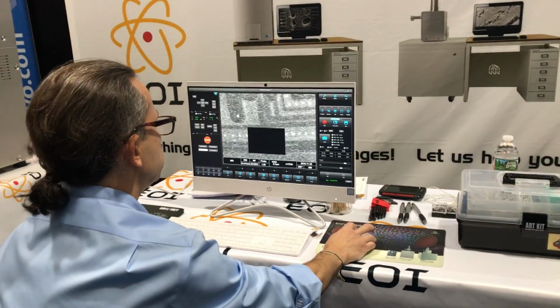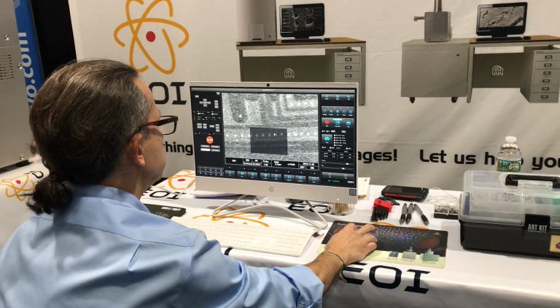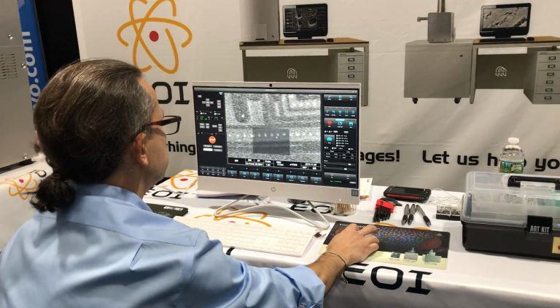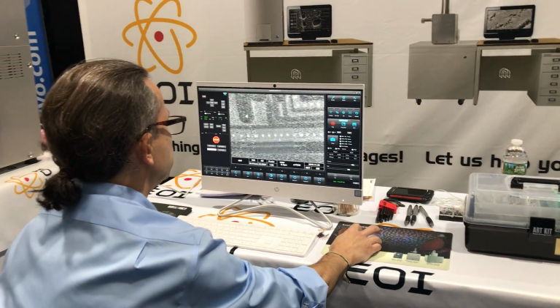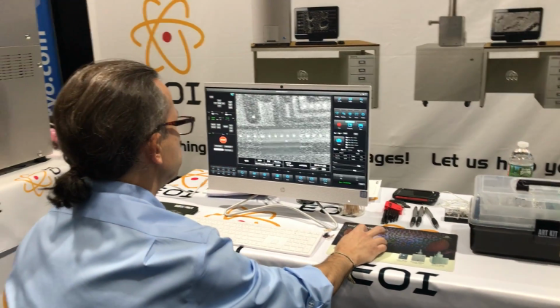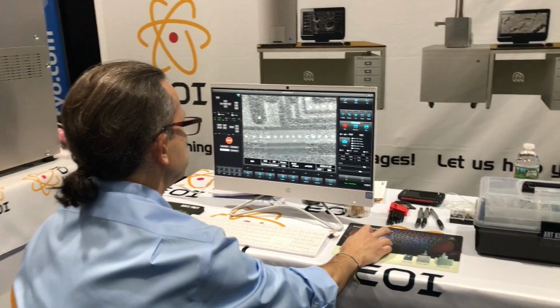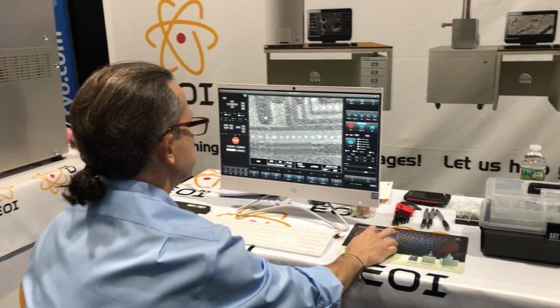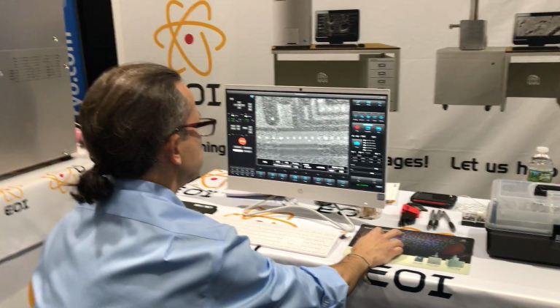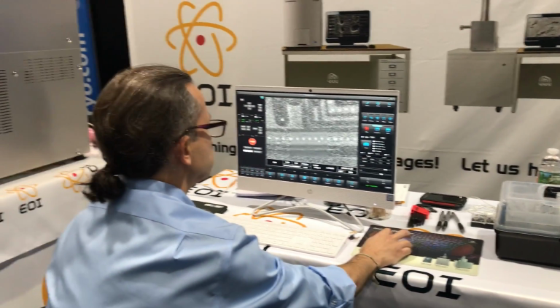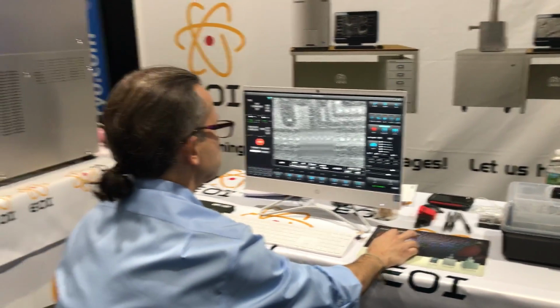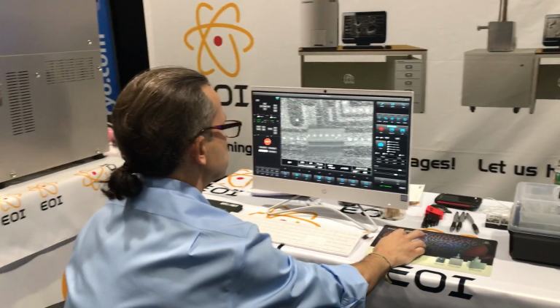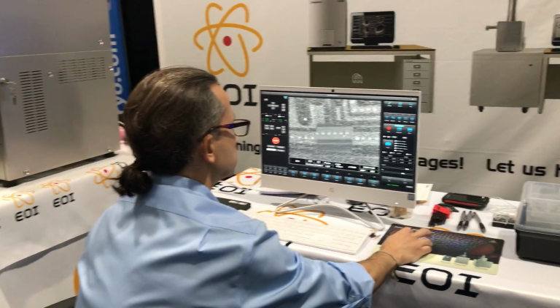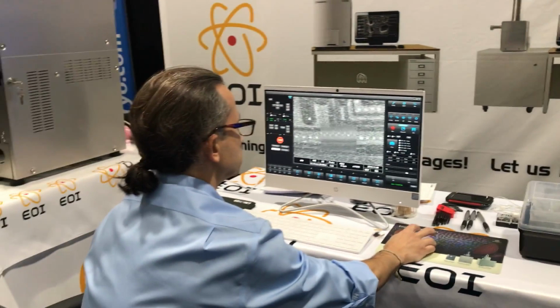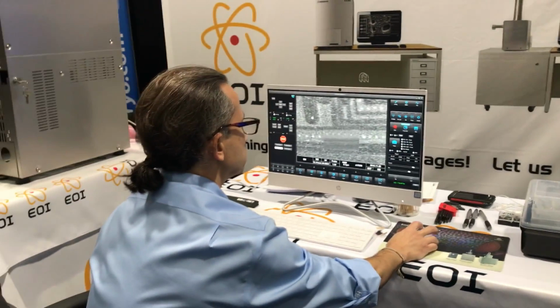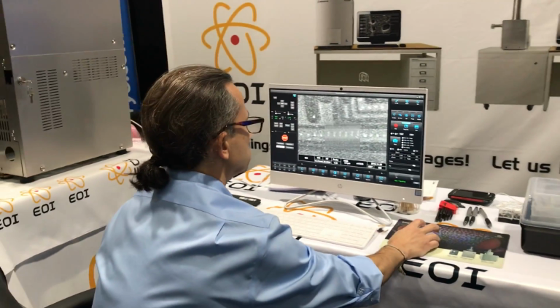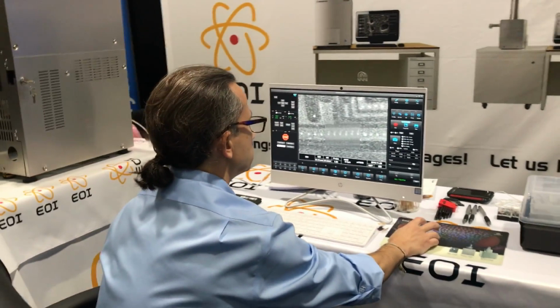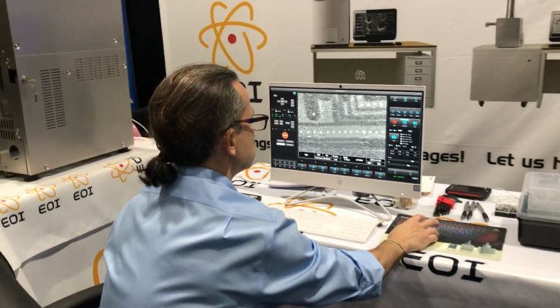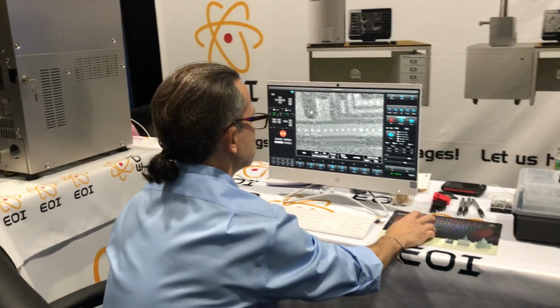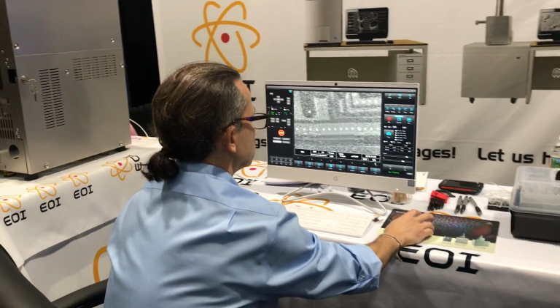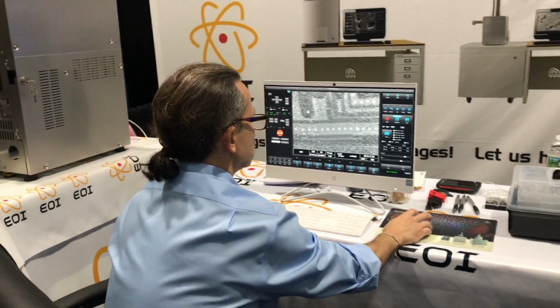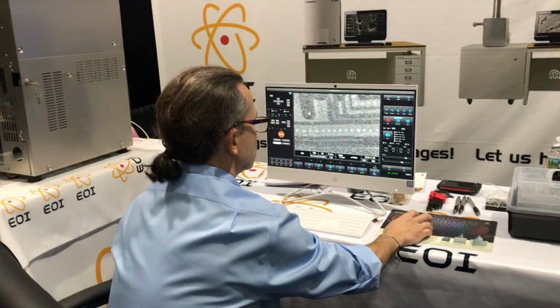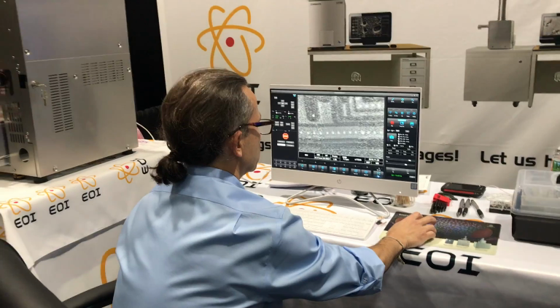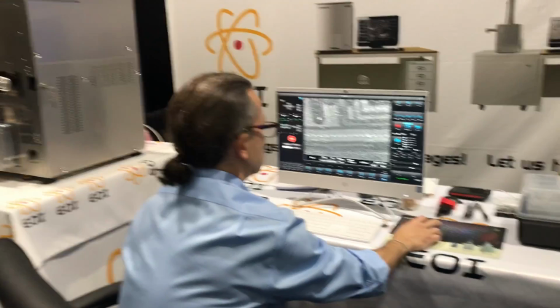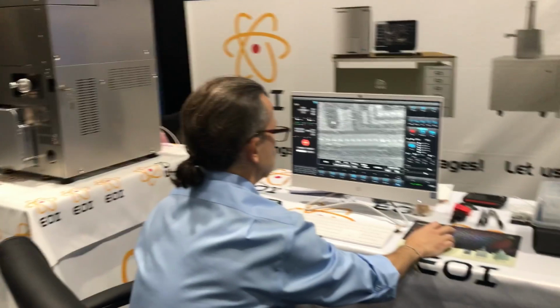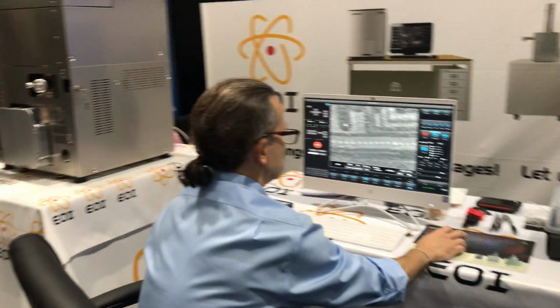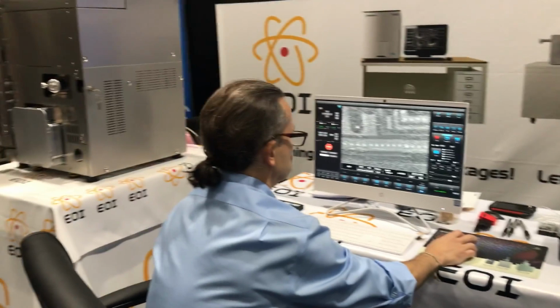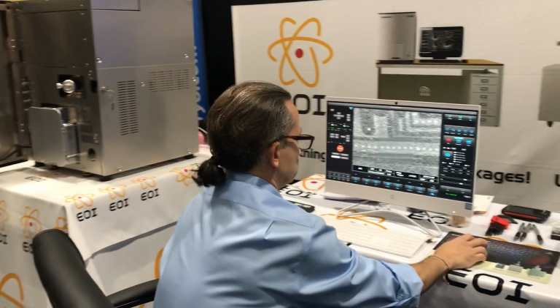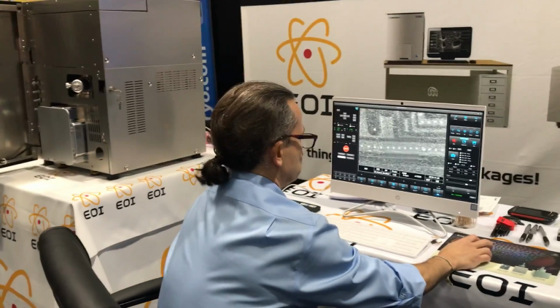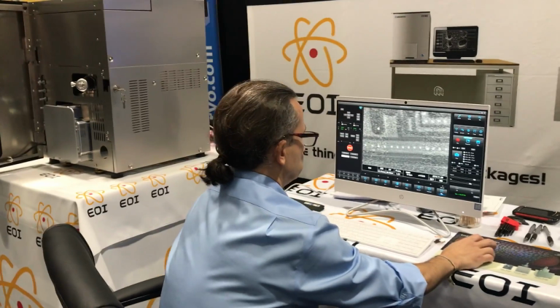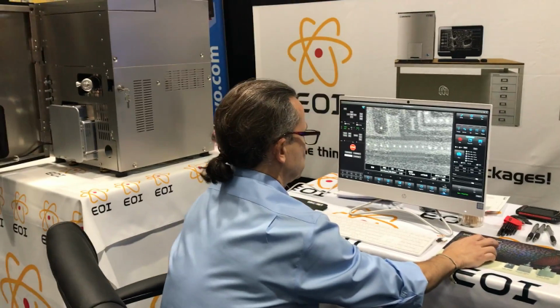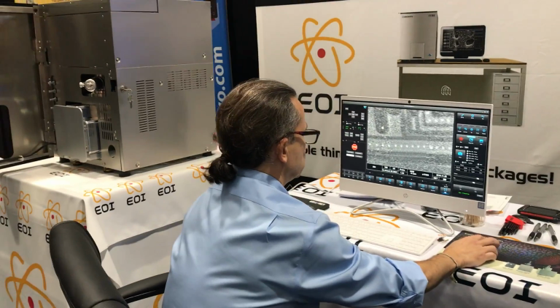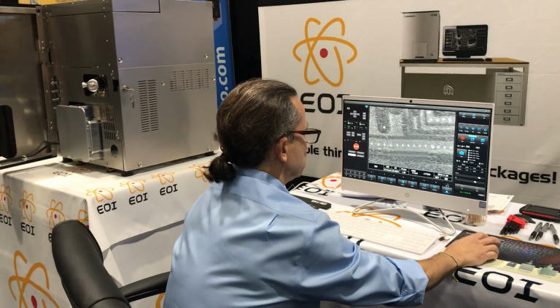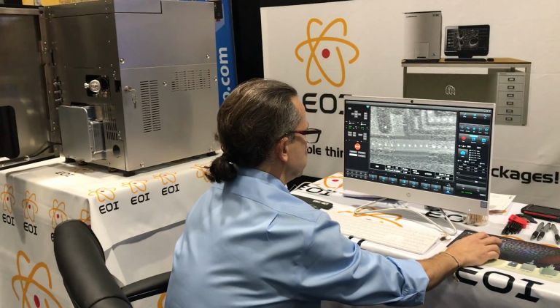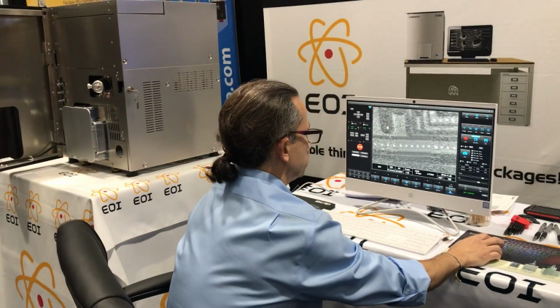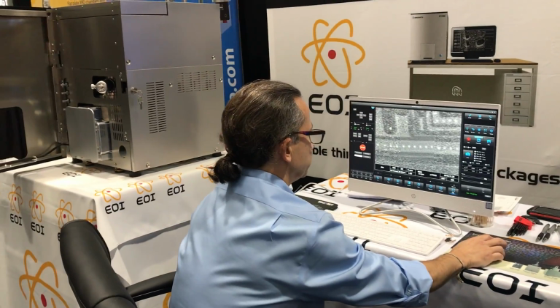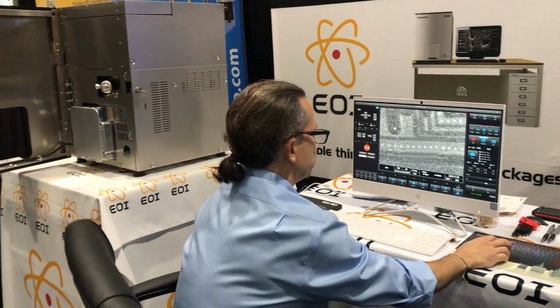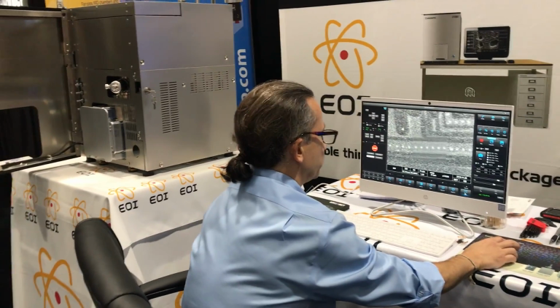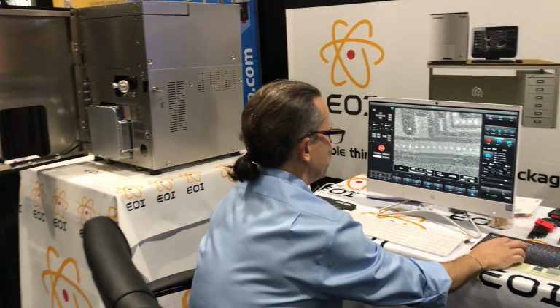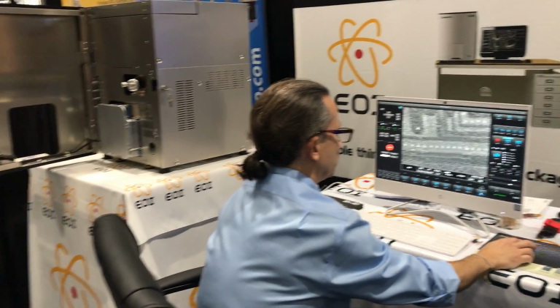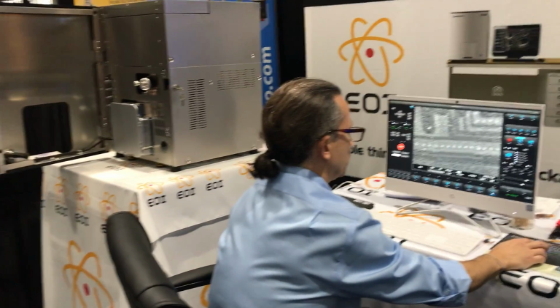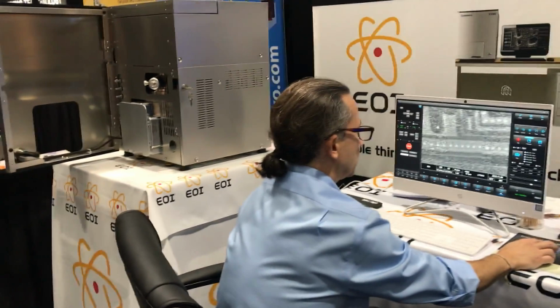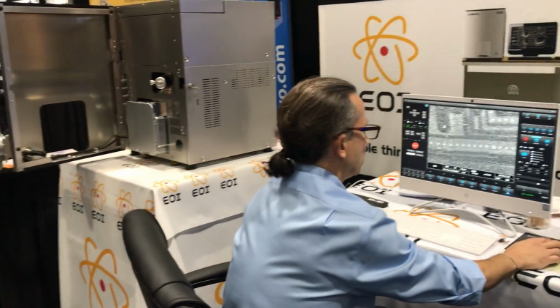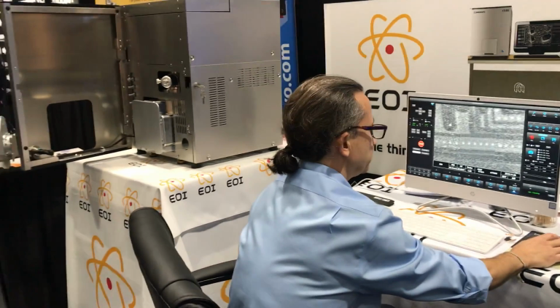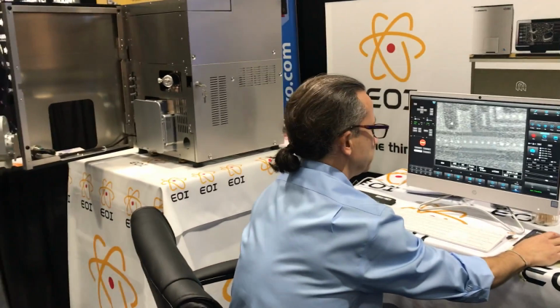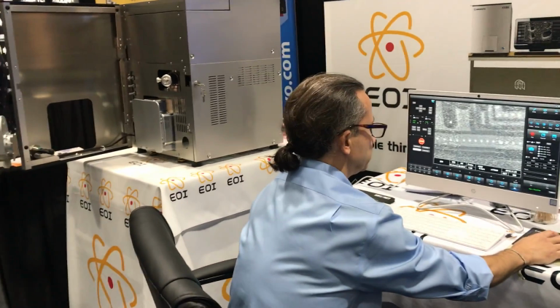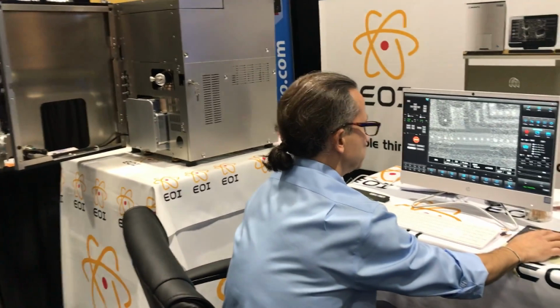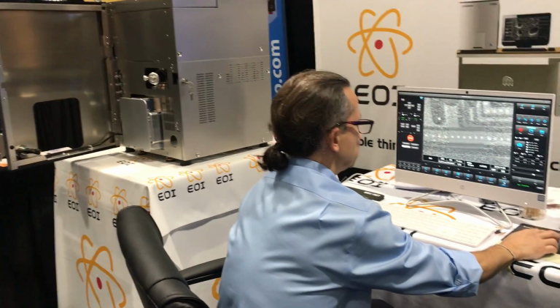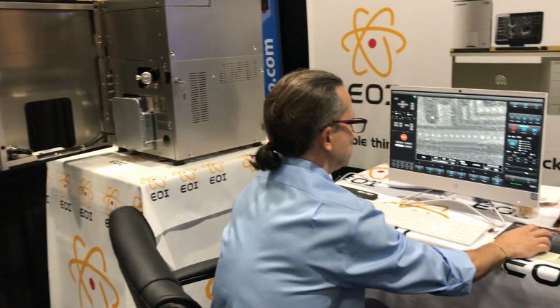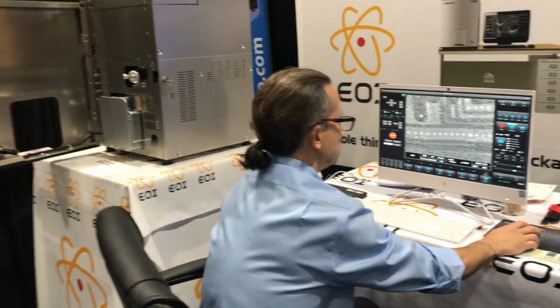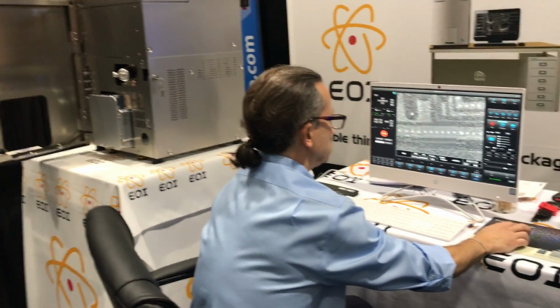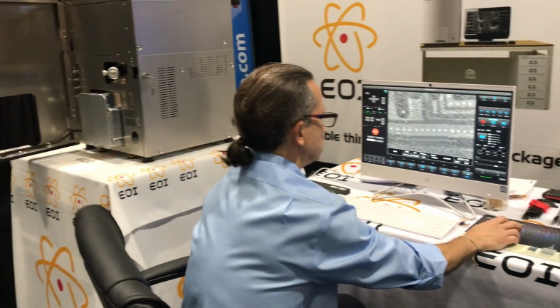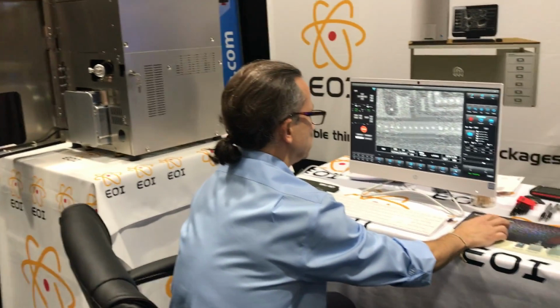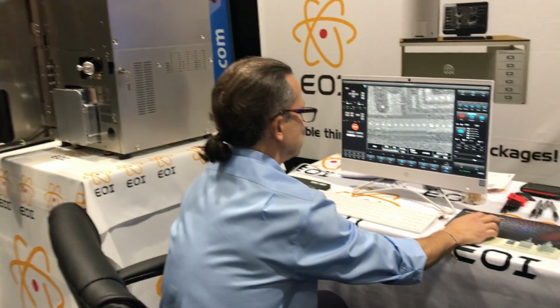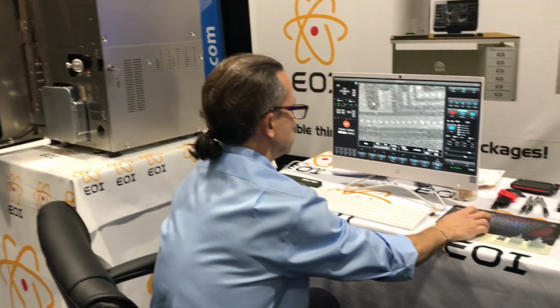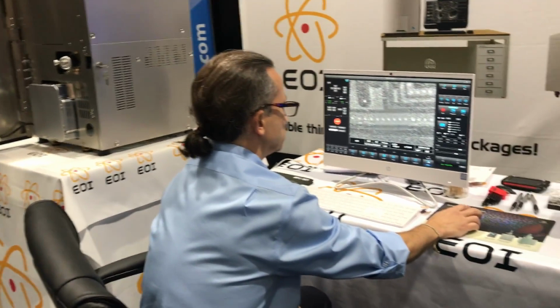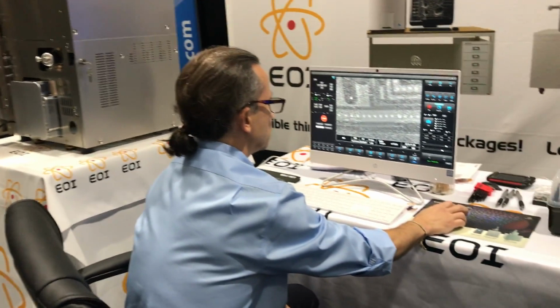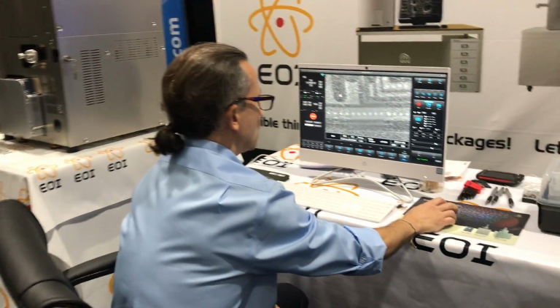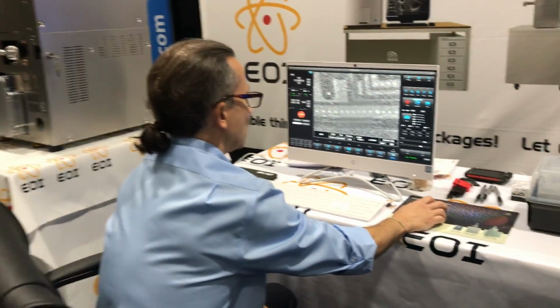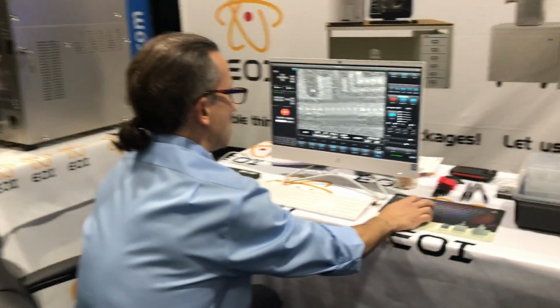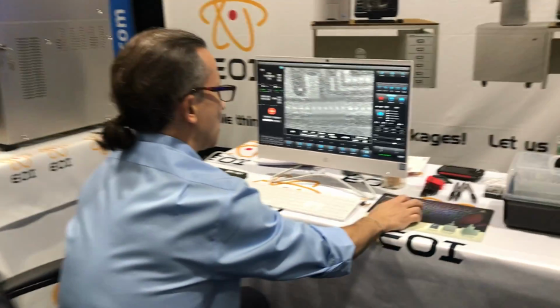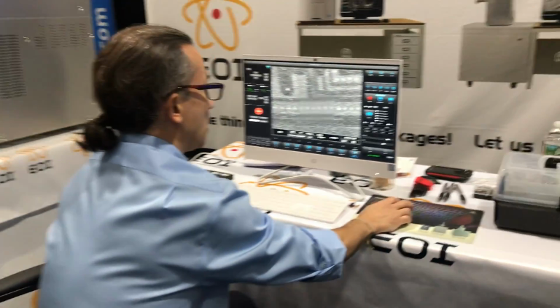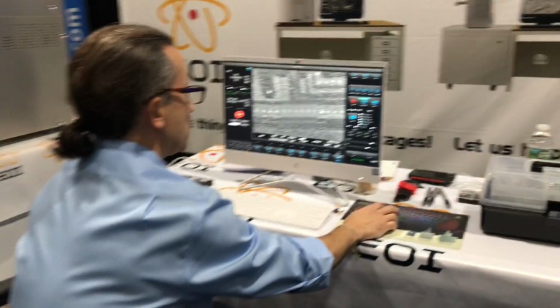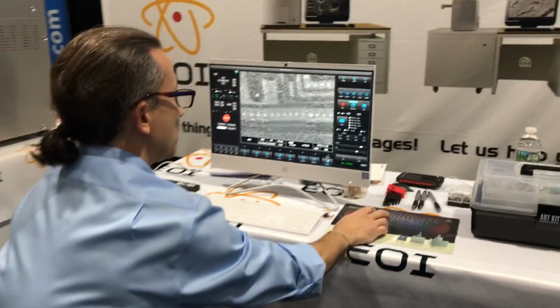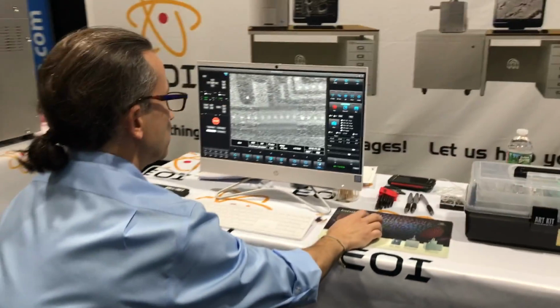And you said for polymers you can do — you don't need environmental mode or anything like that? No. You don't get charged now?